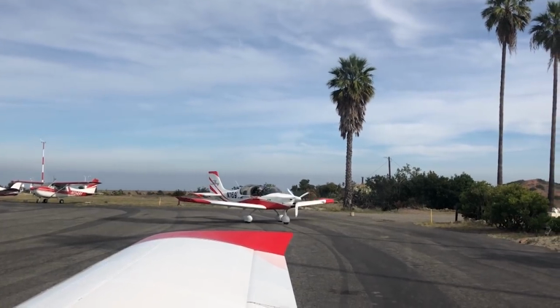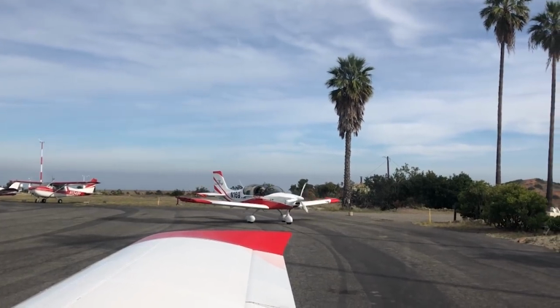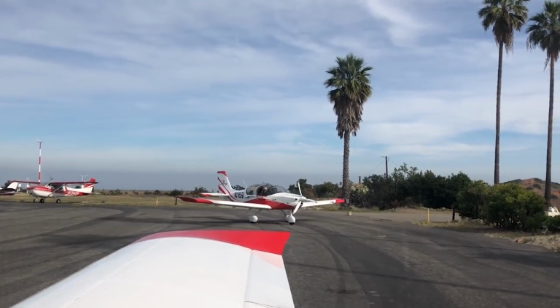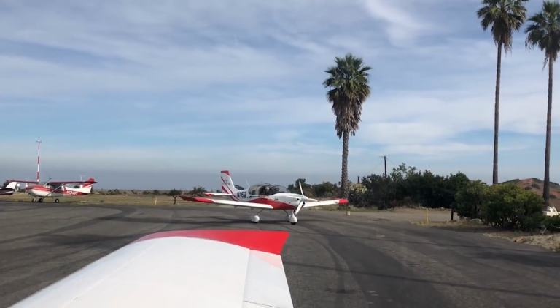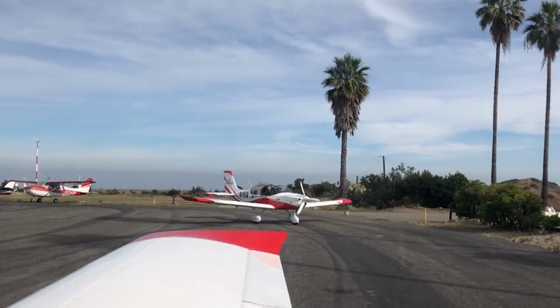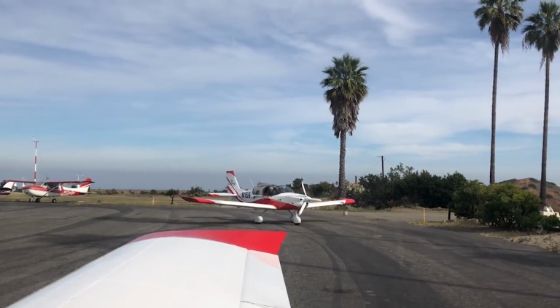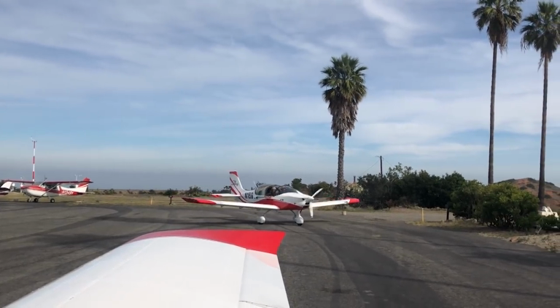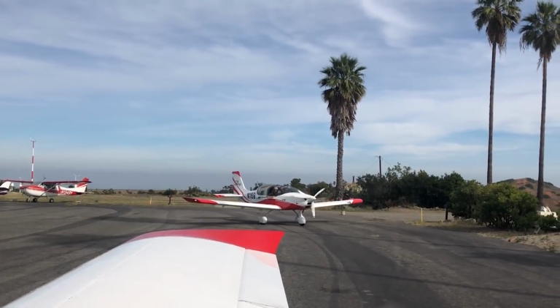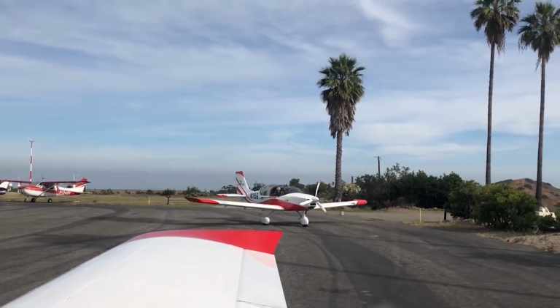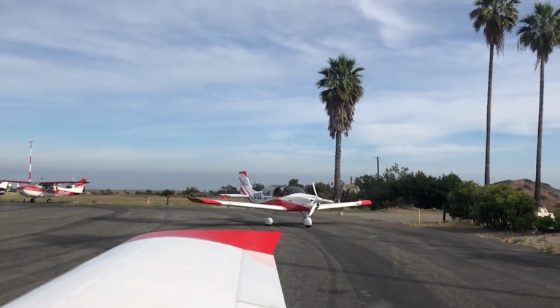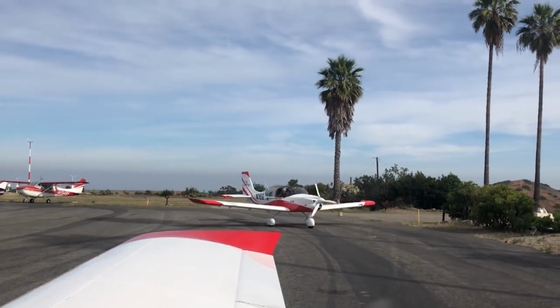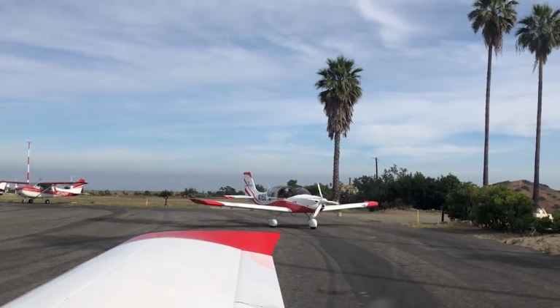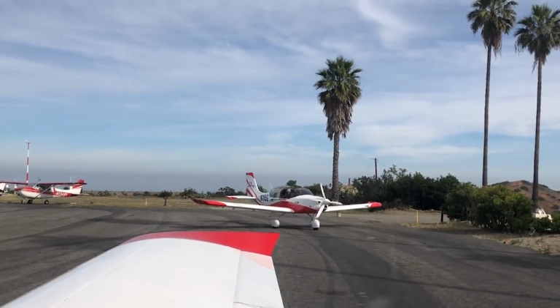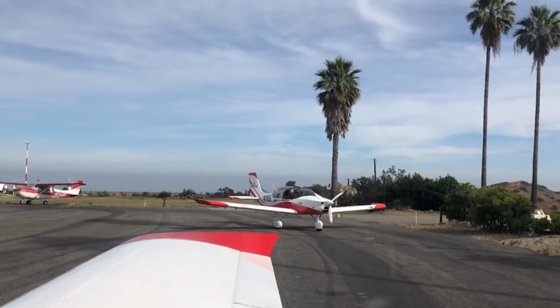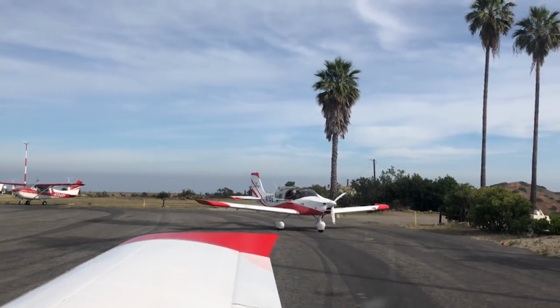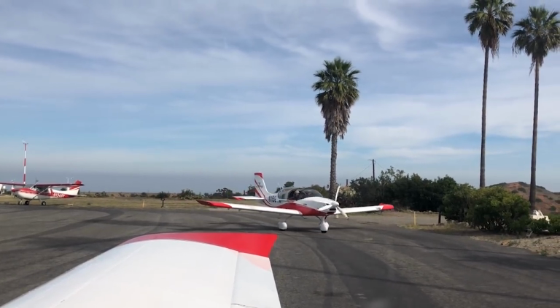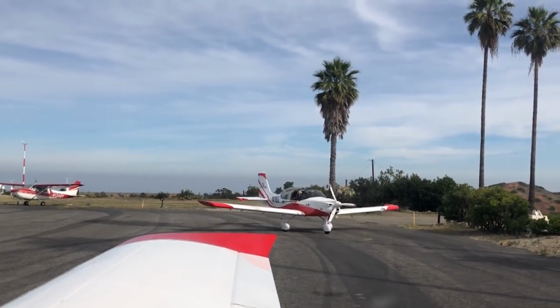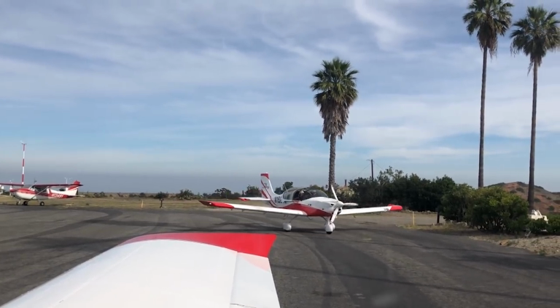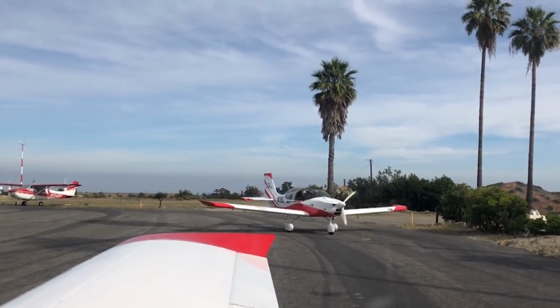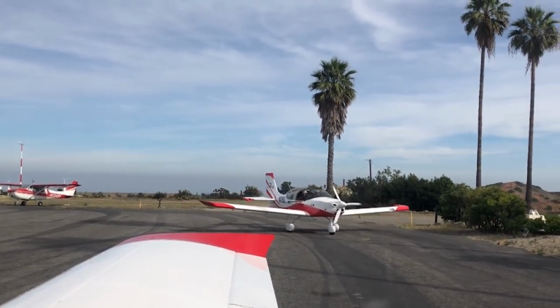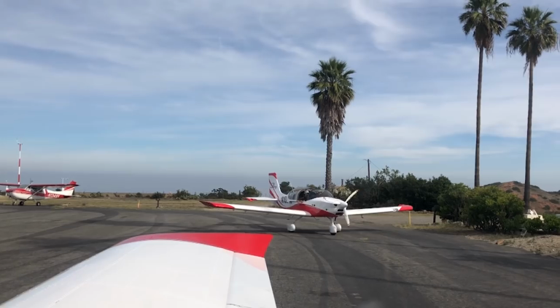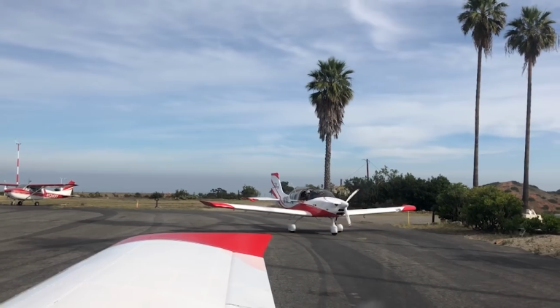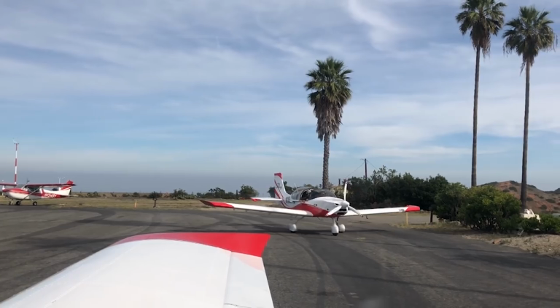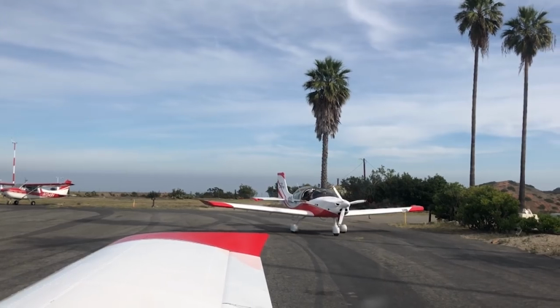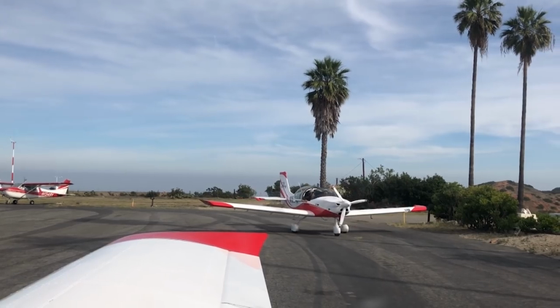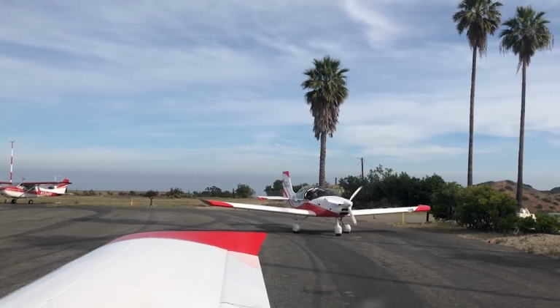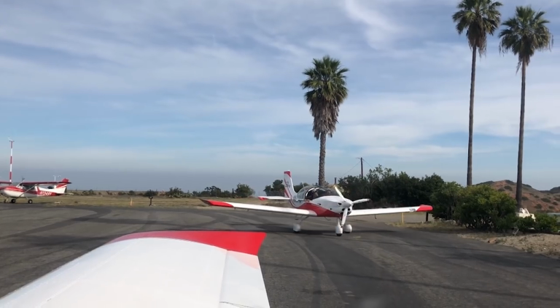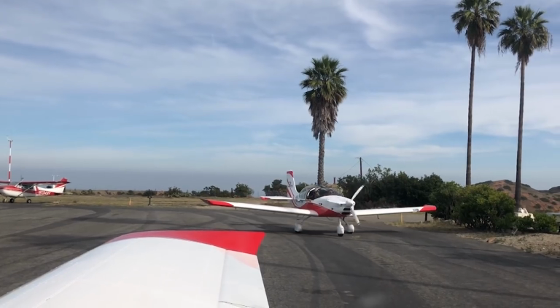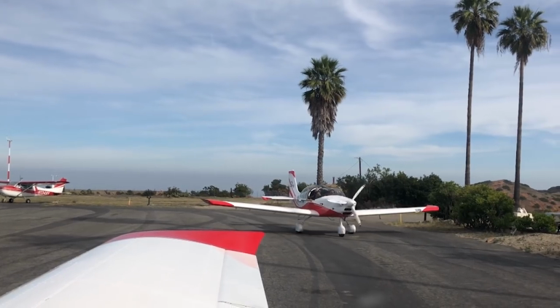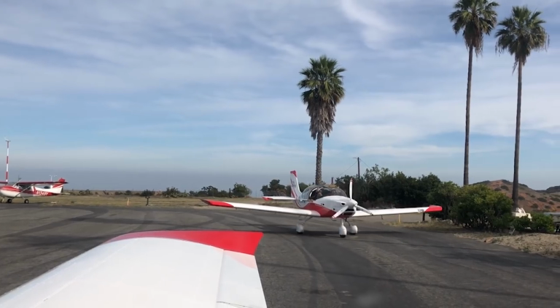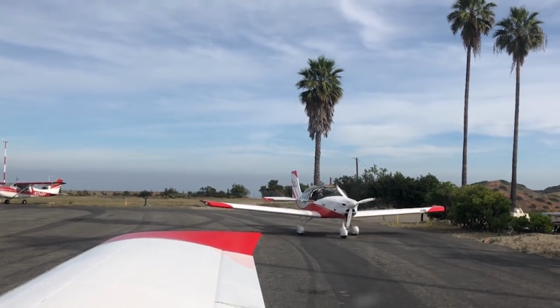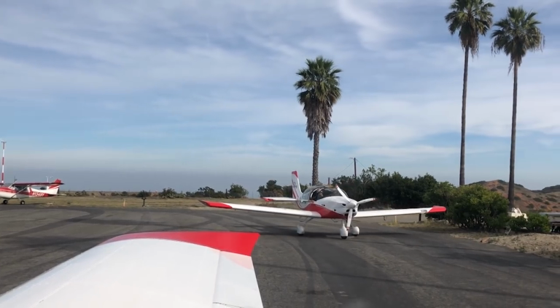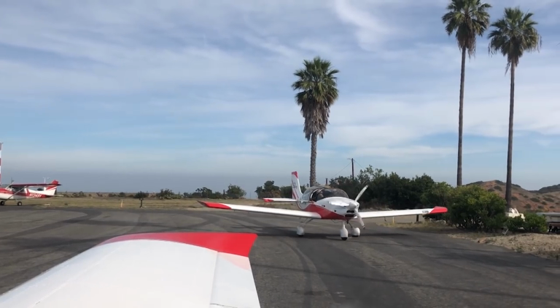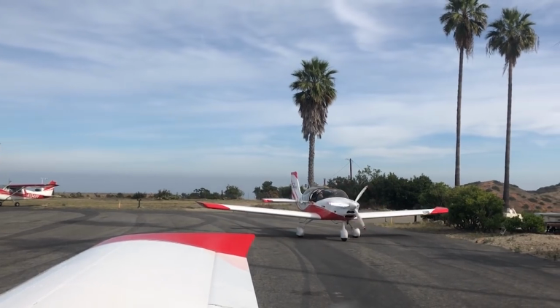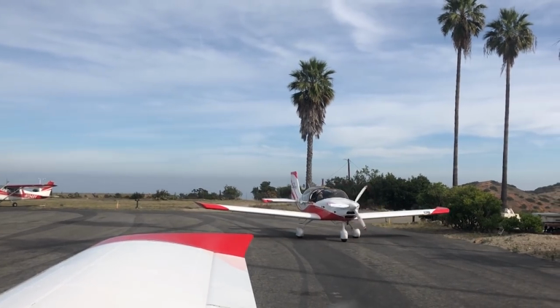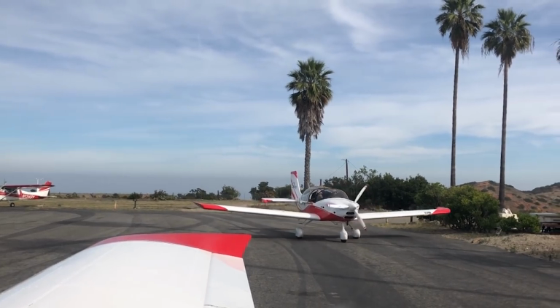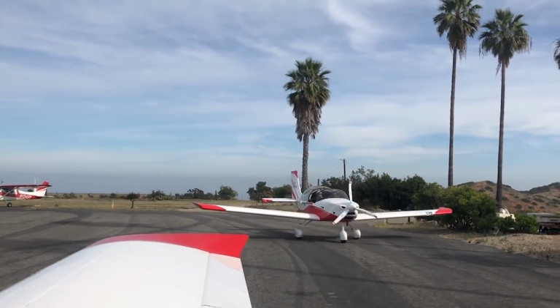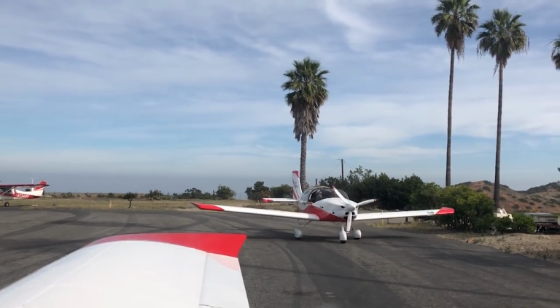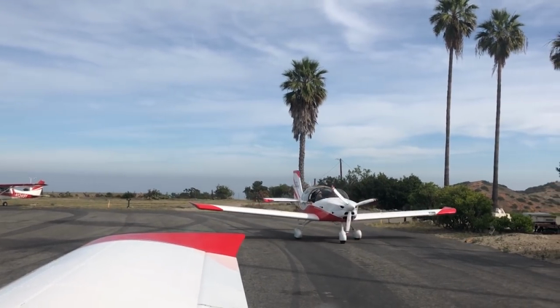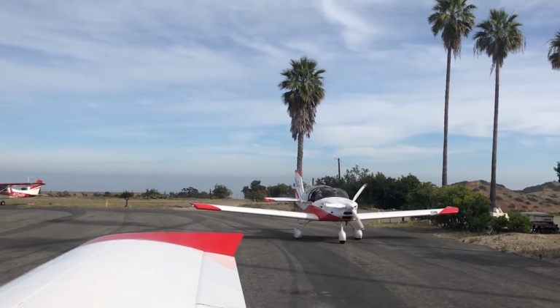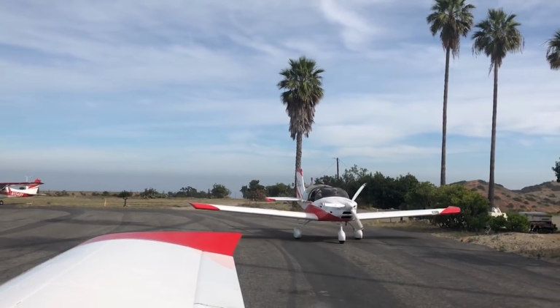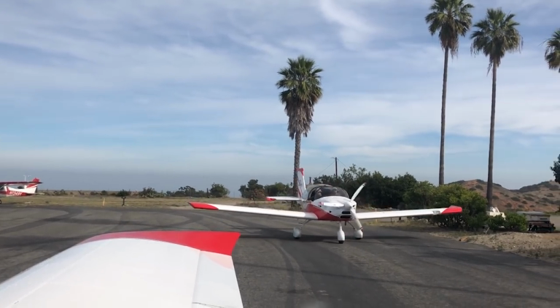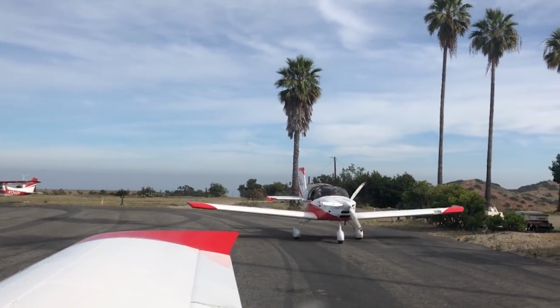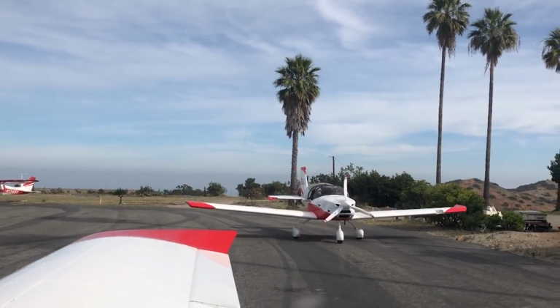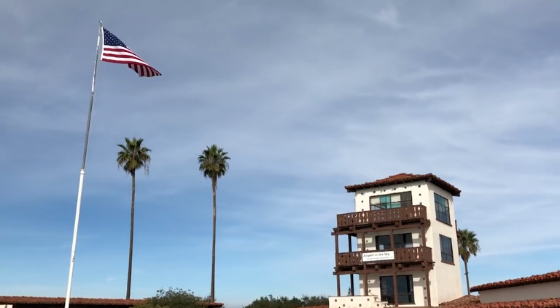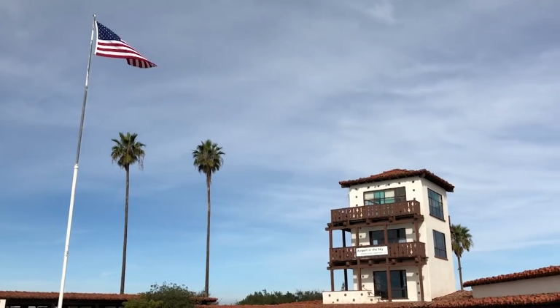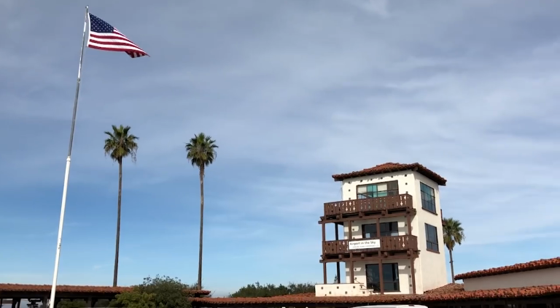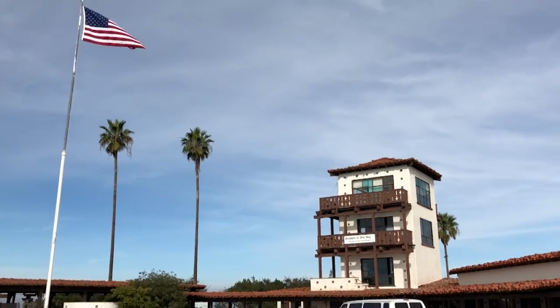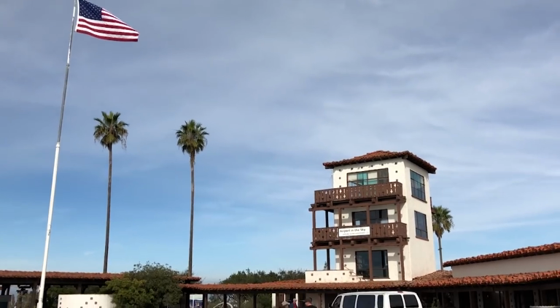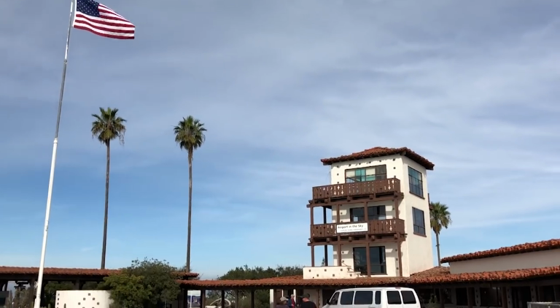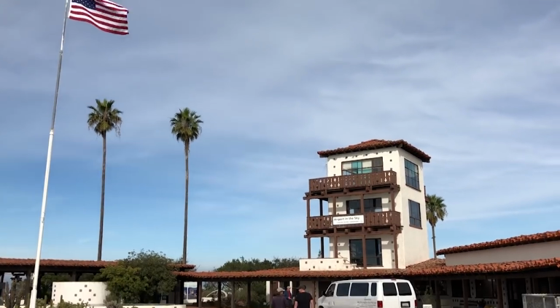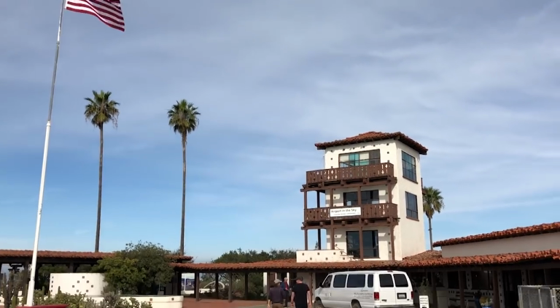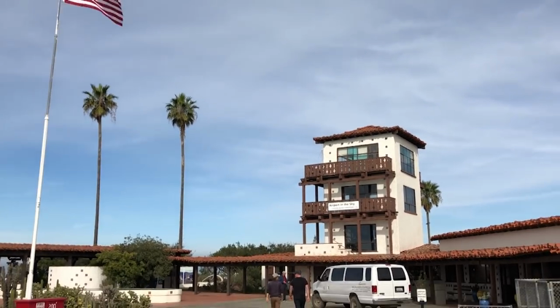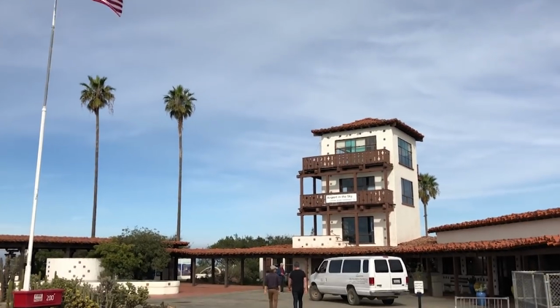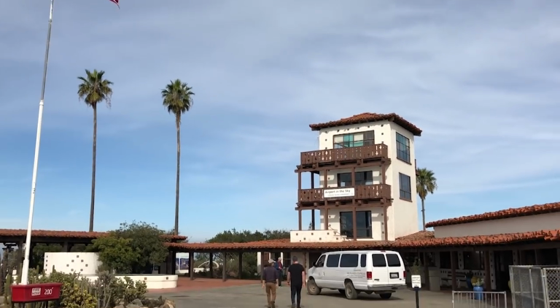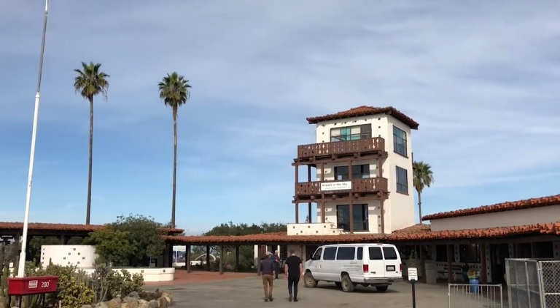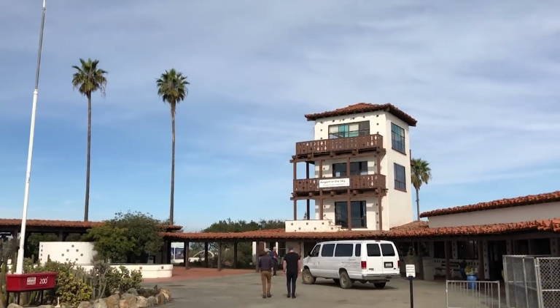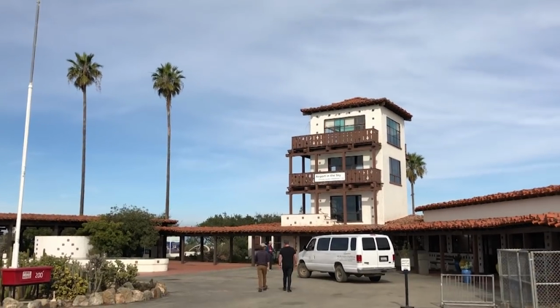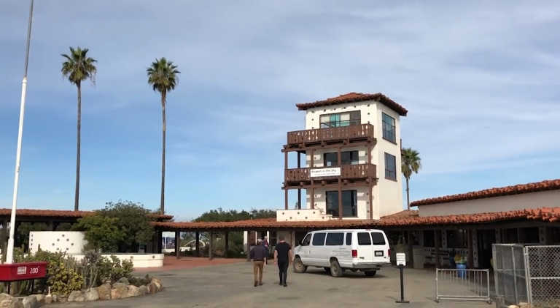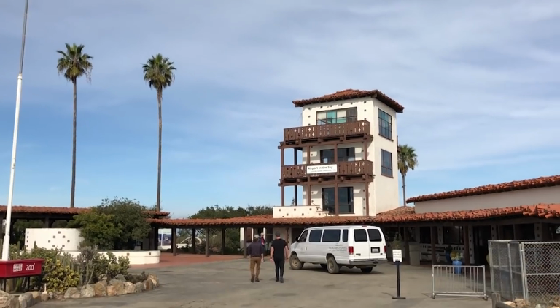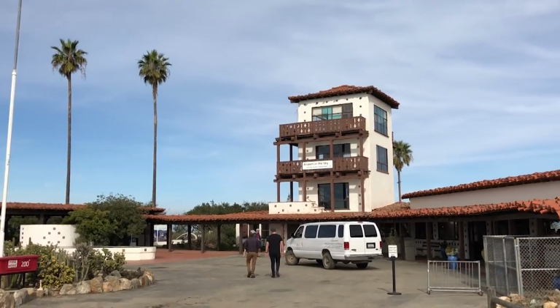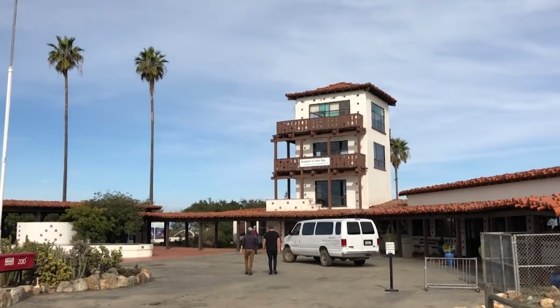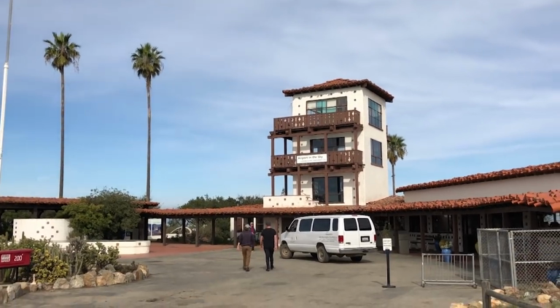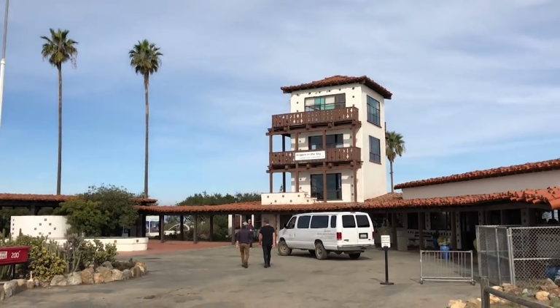Having landed at Catalina Island, they take the opportunity to enjoy a traditional Catalina burger and fries at the airport in the sky.